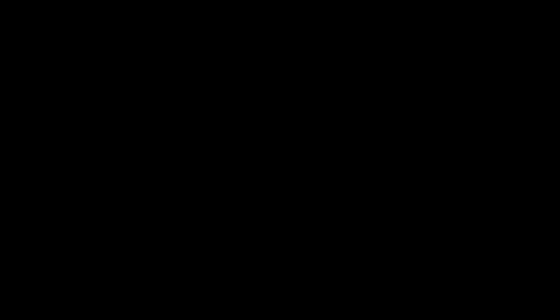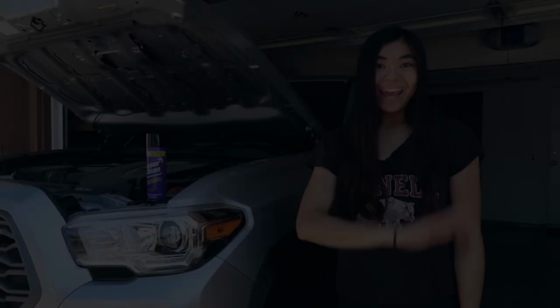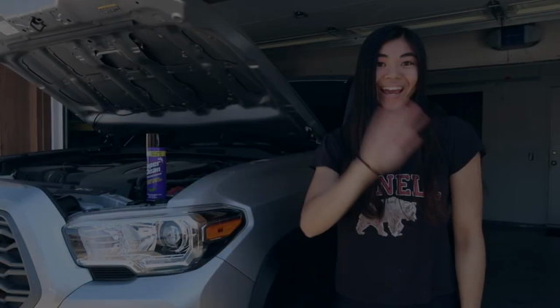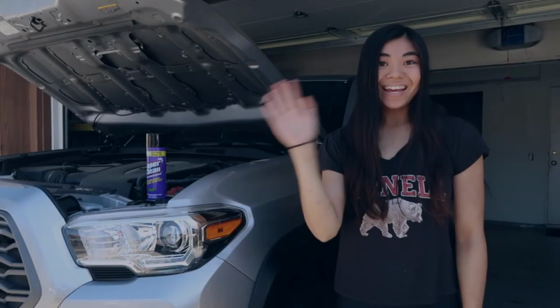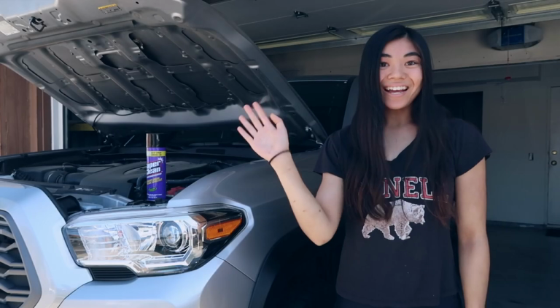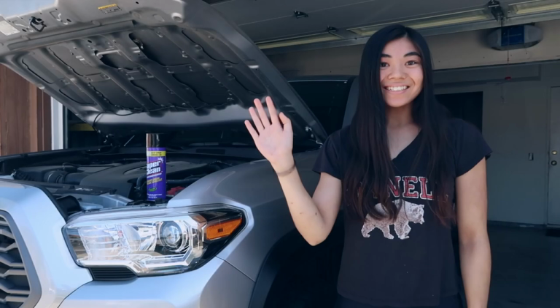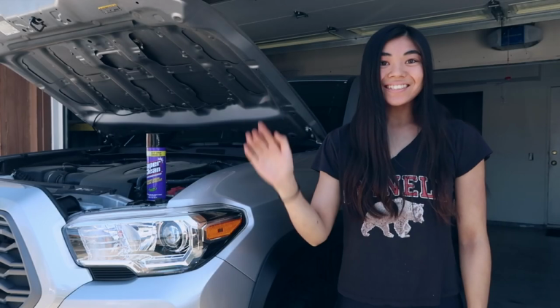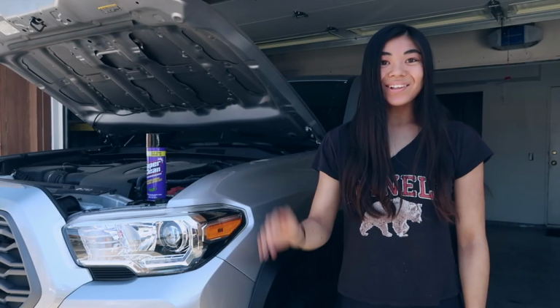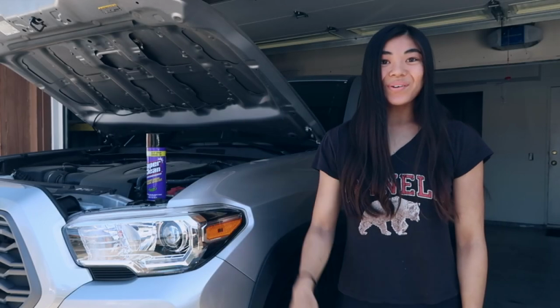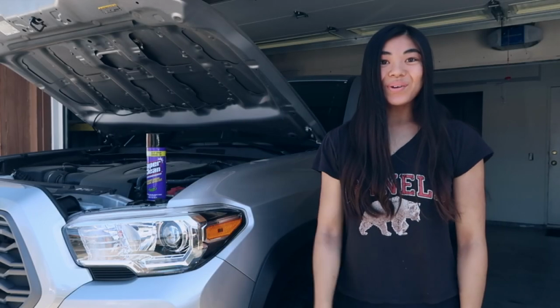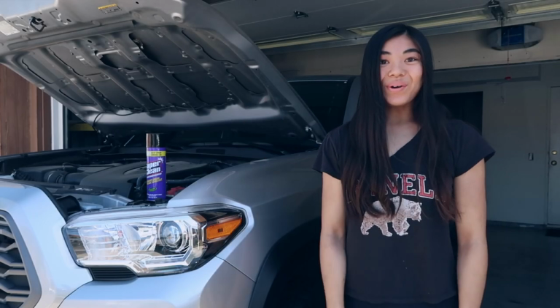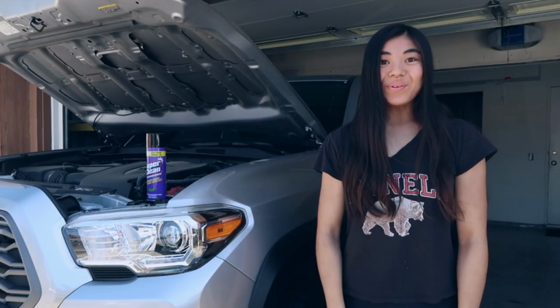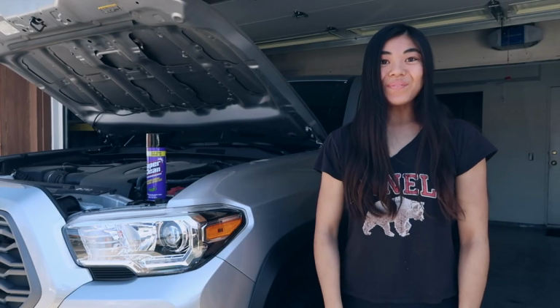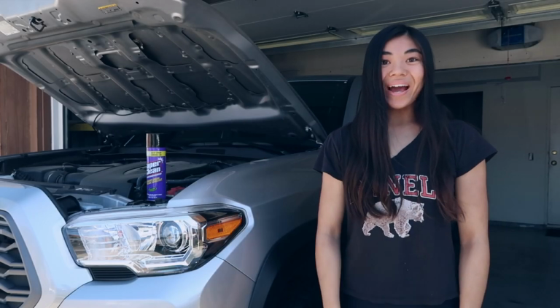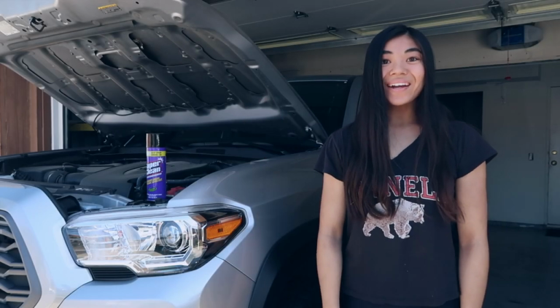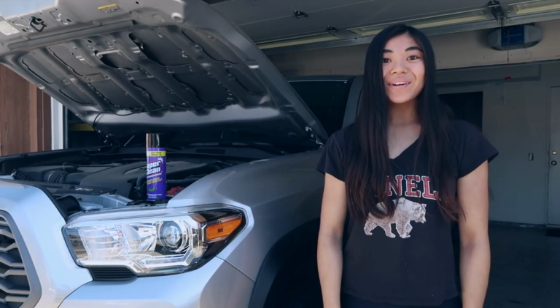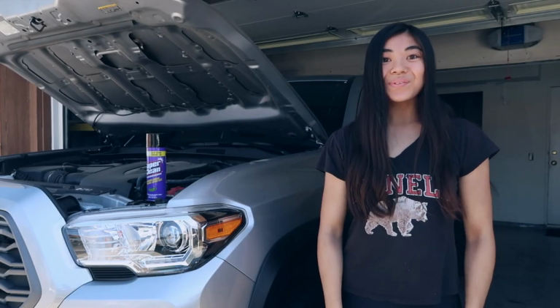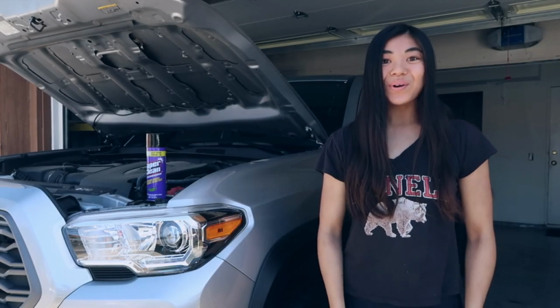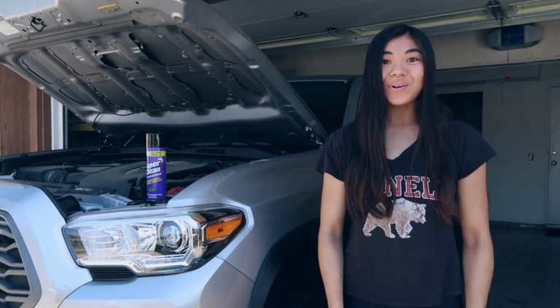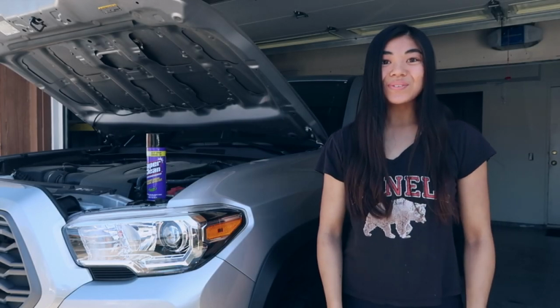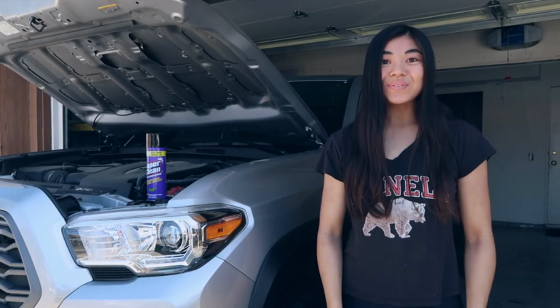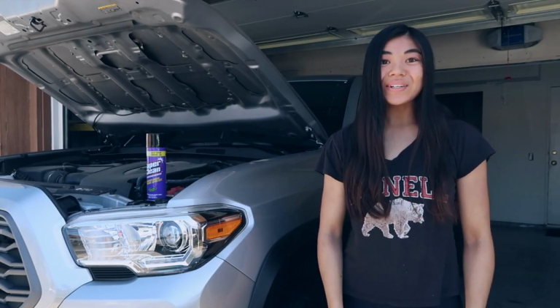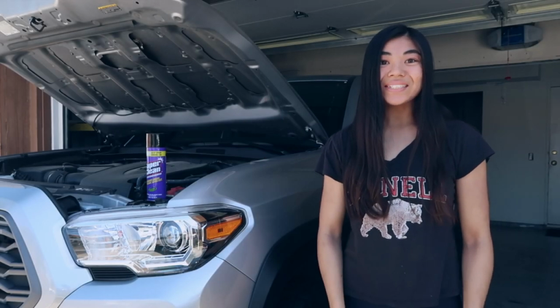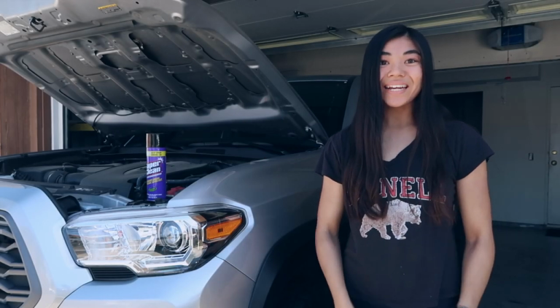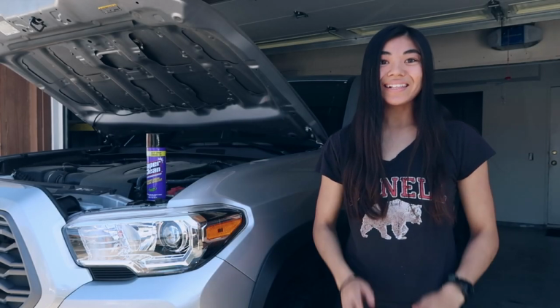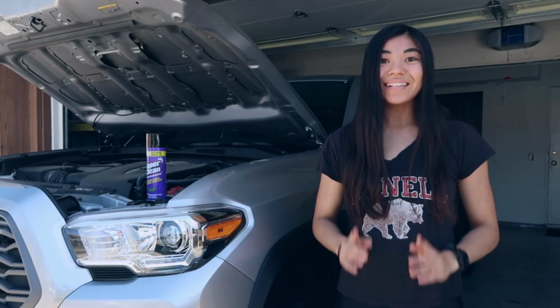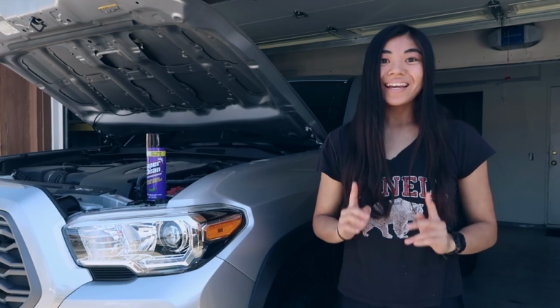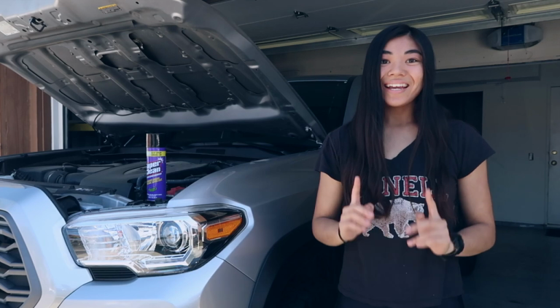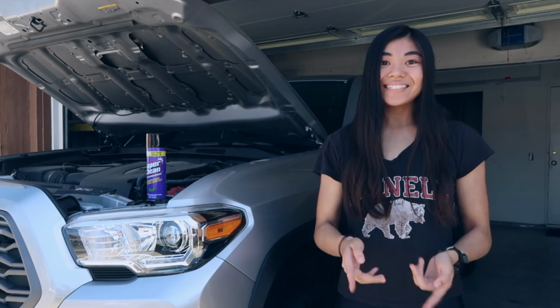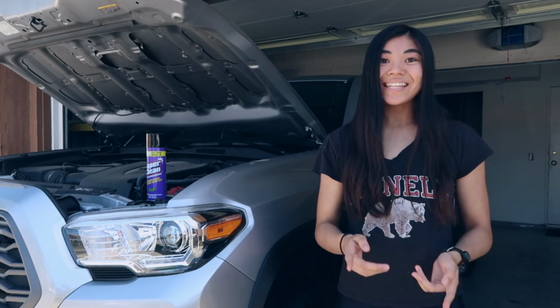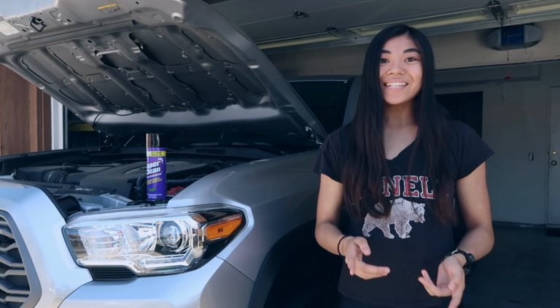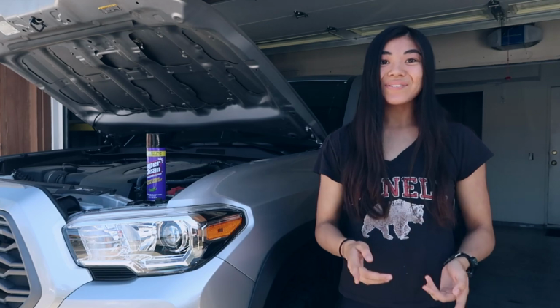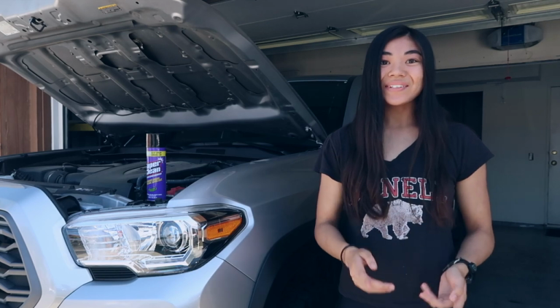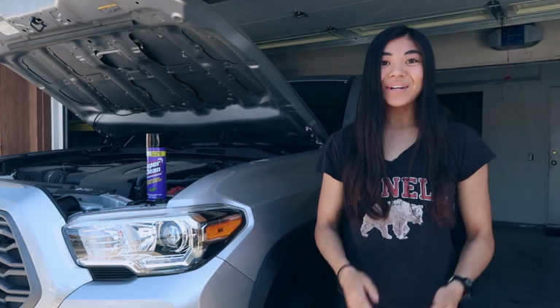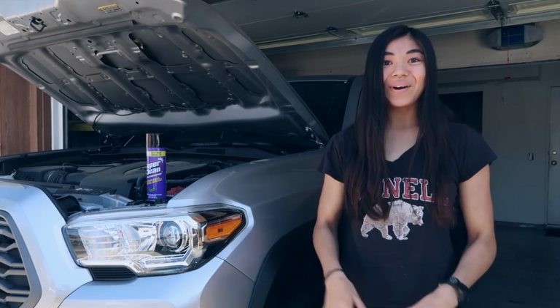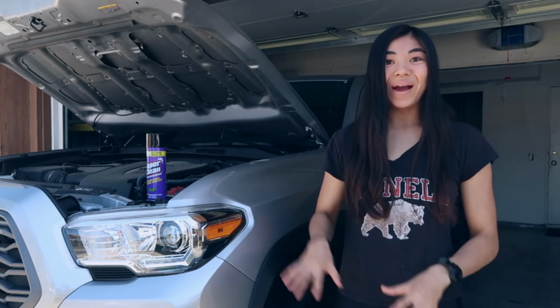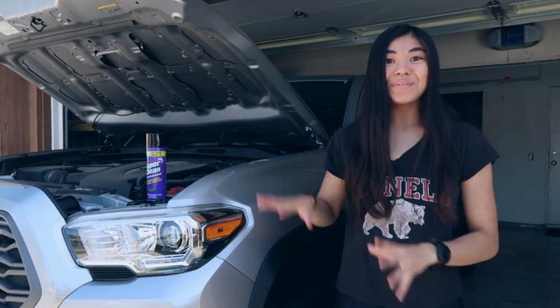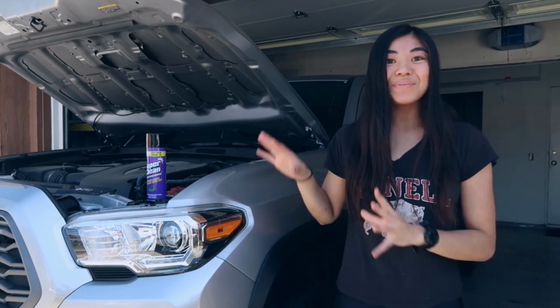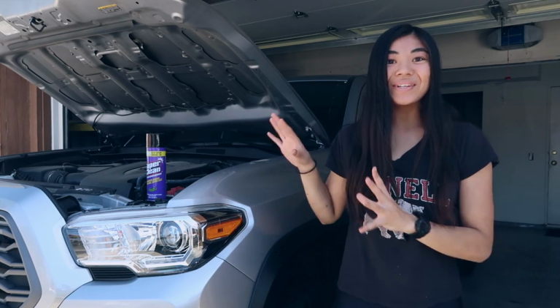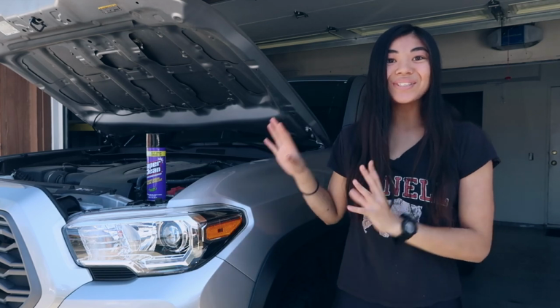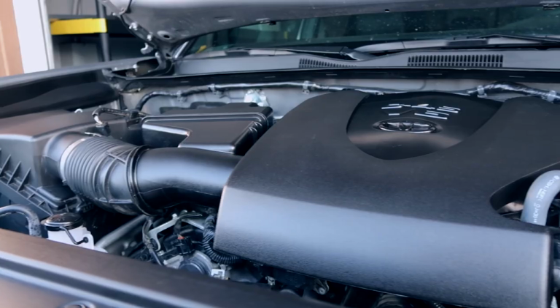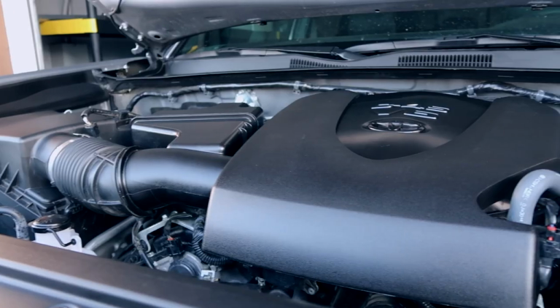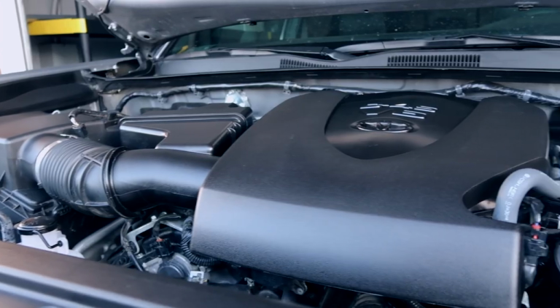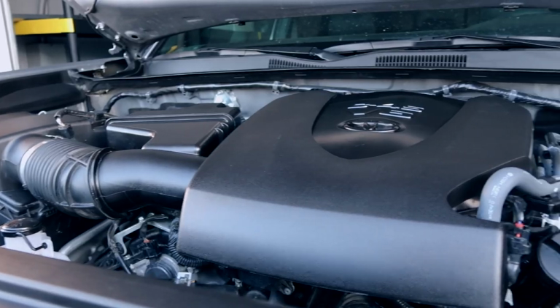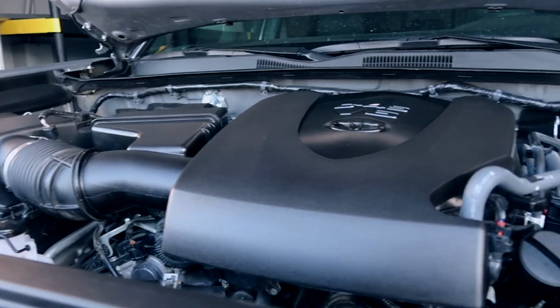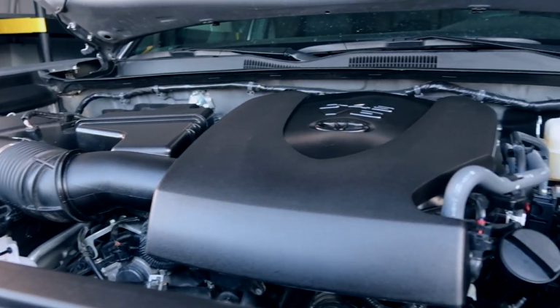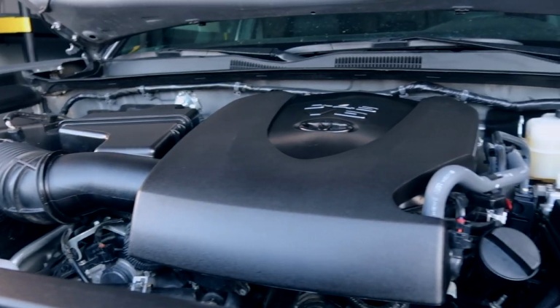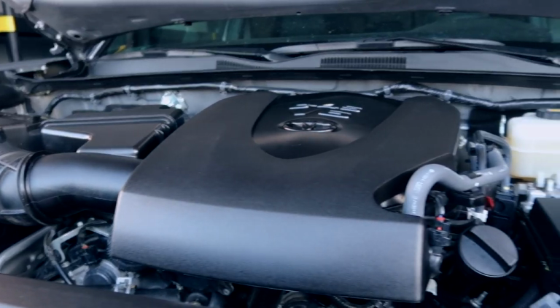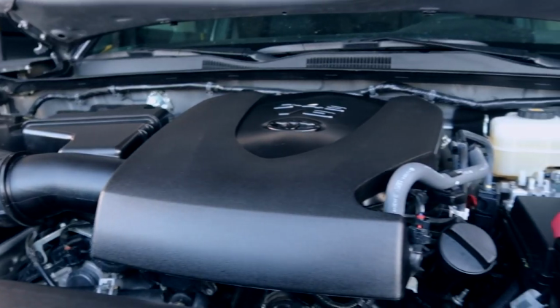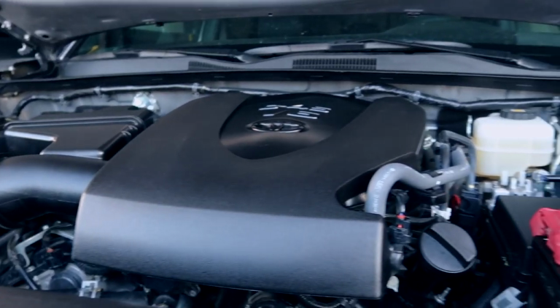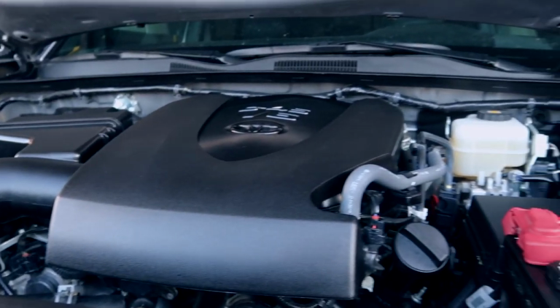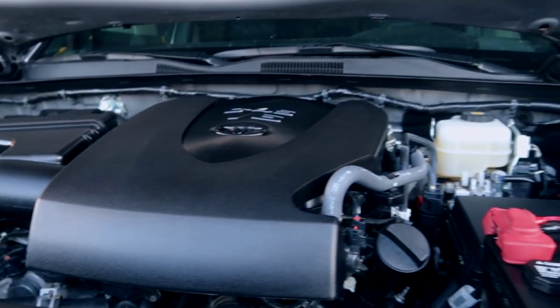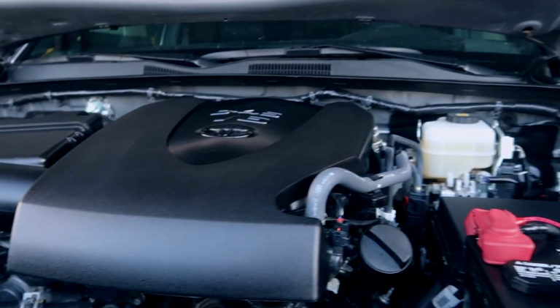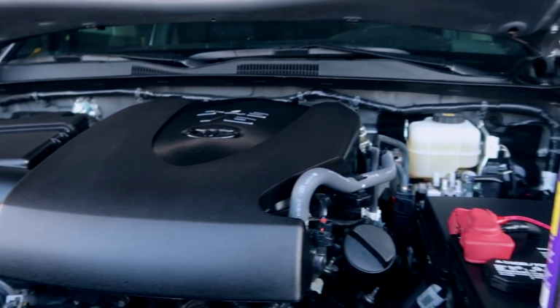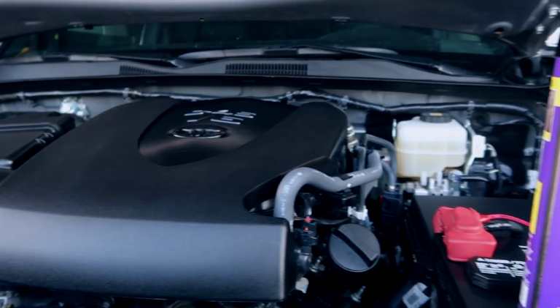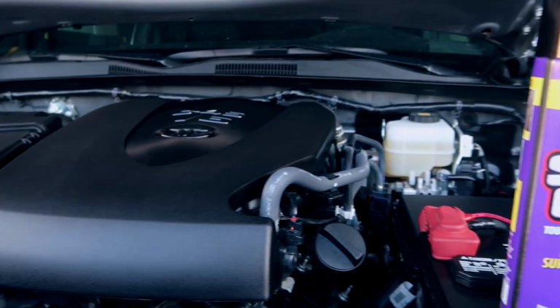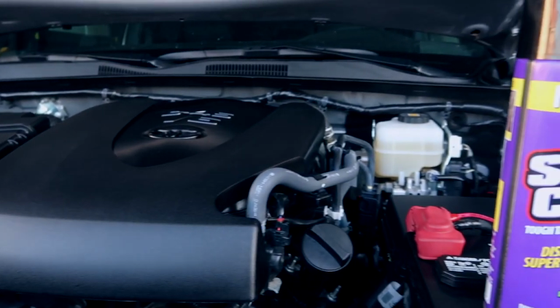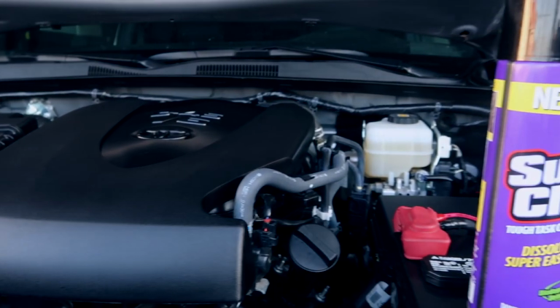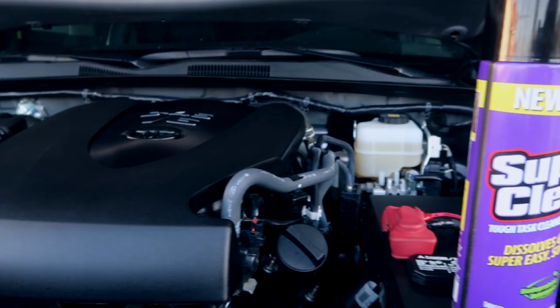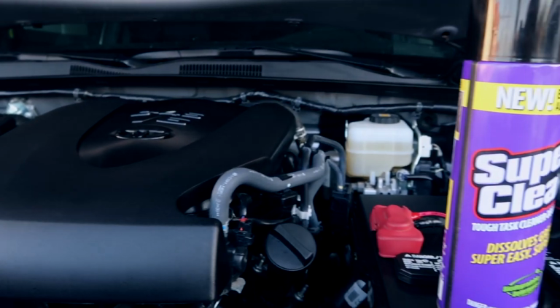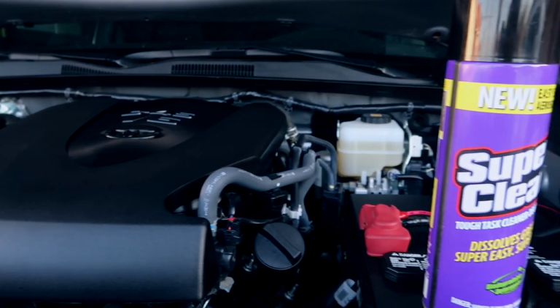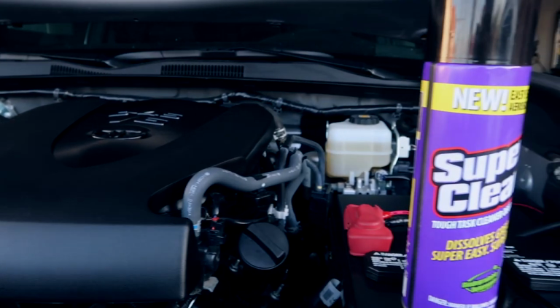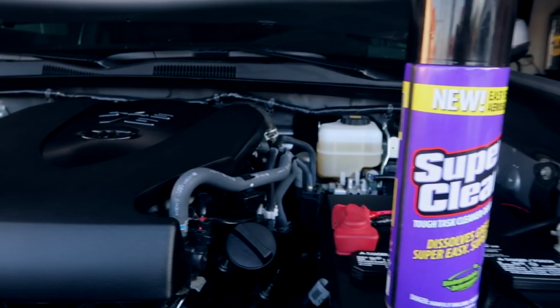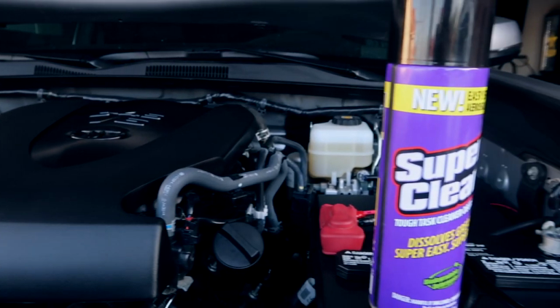Hey guys, it's Chloe. Welcome back or welcome to my channel. In today's video, I'm going to be super cleaning my engine bay with some Super Clean.